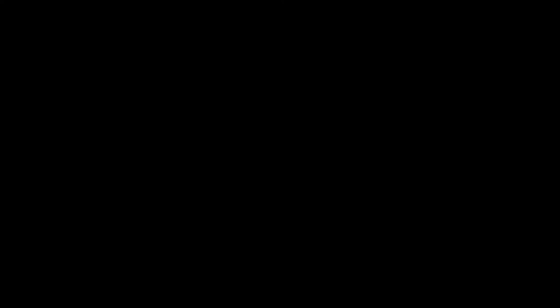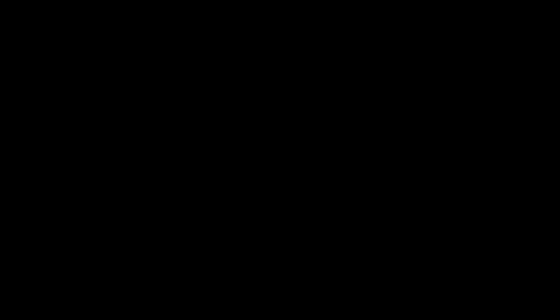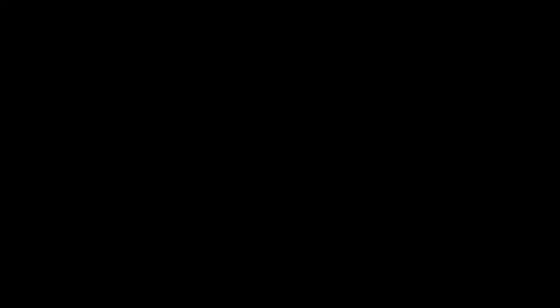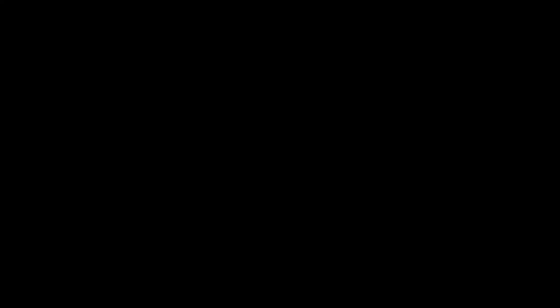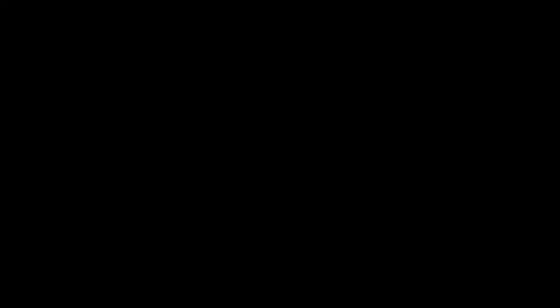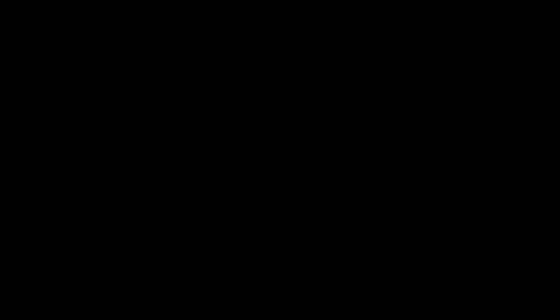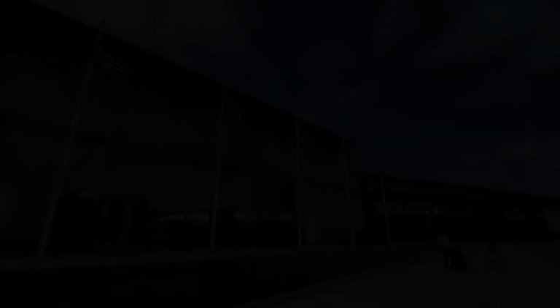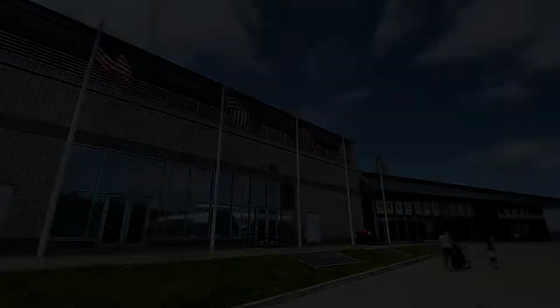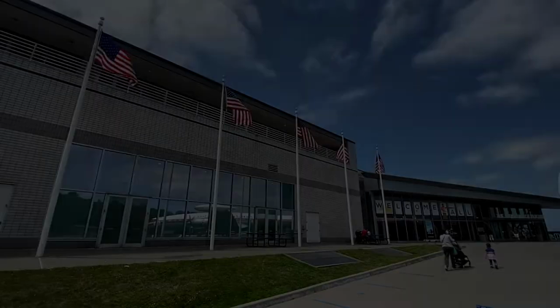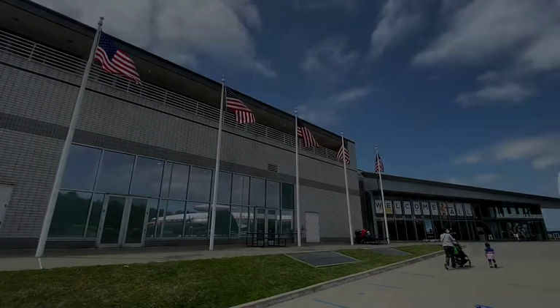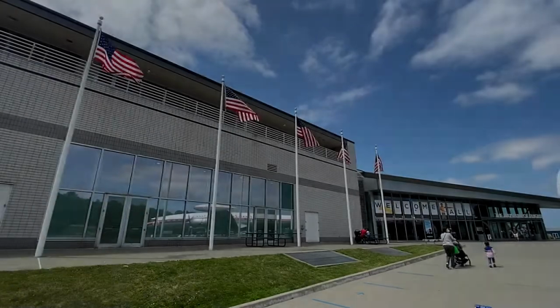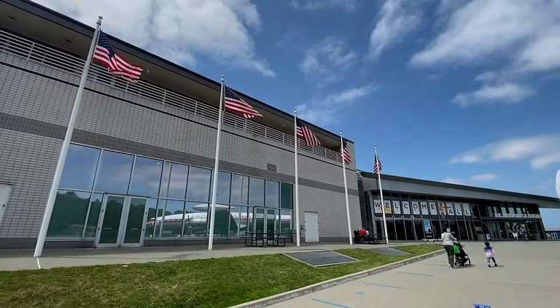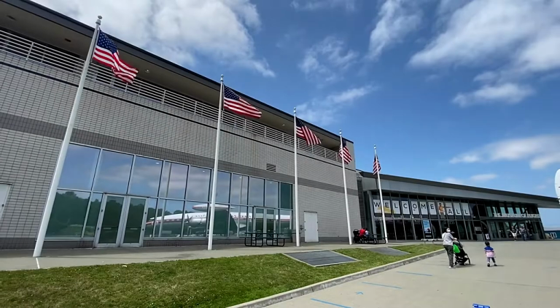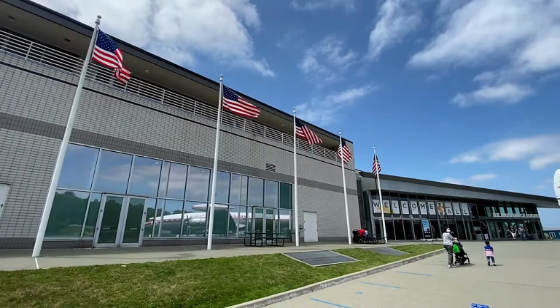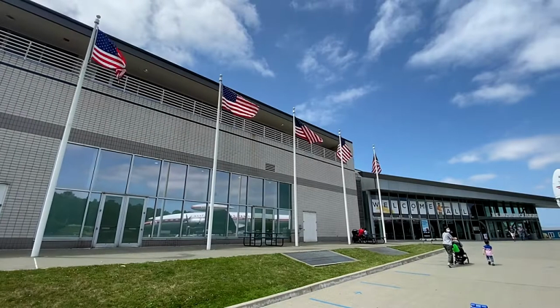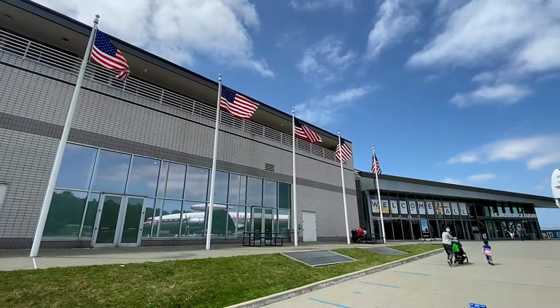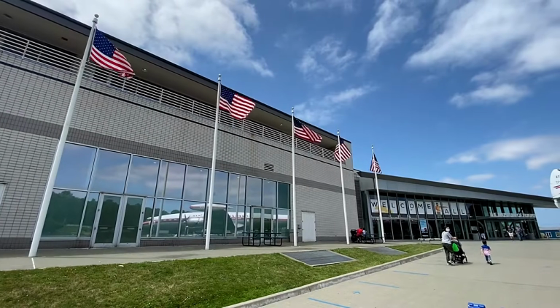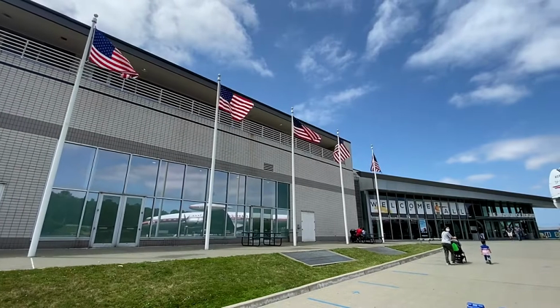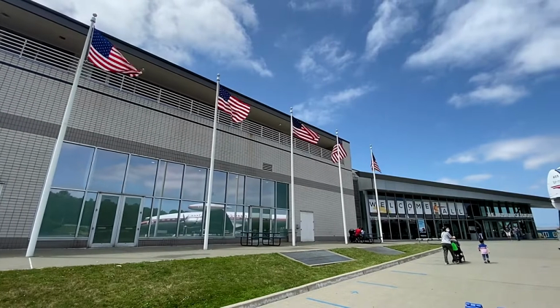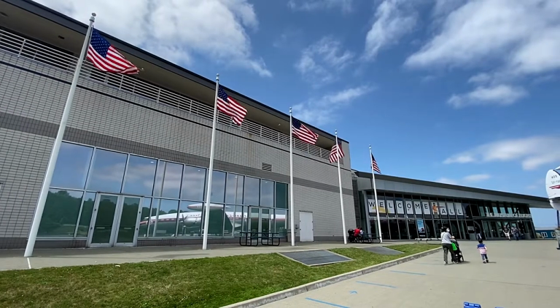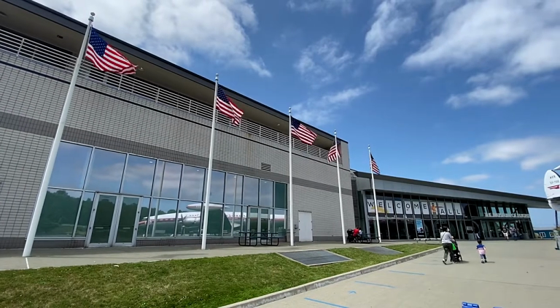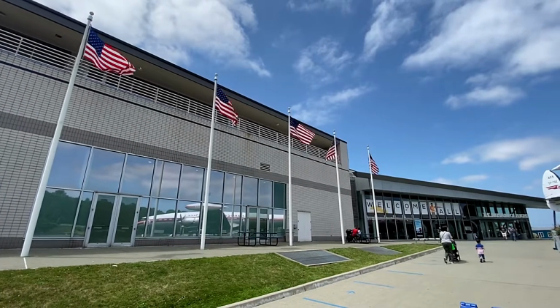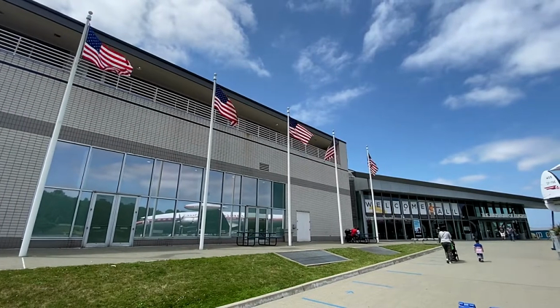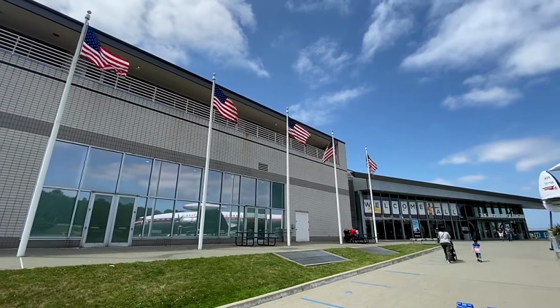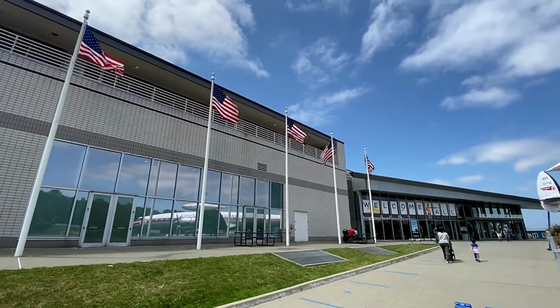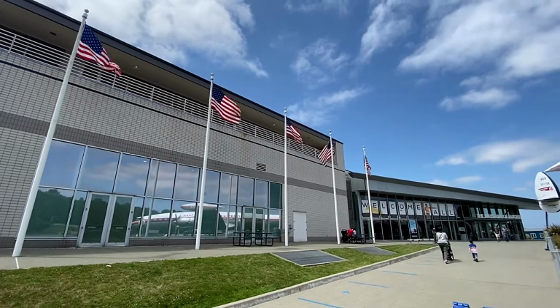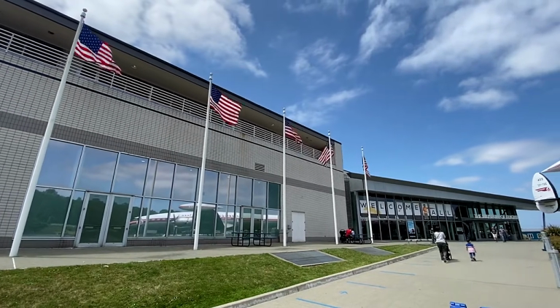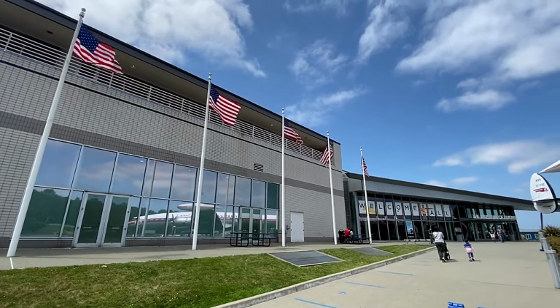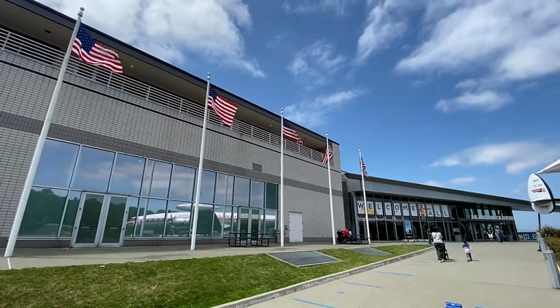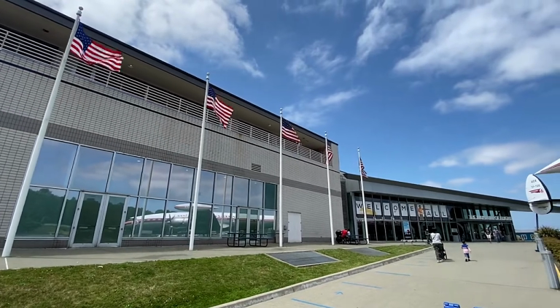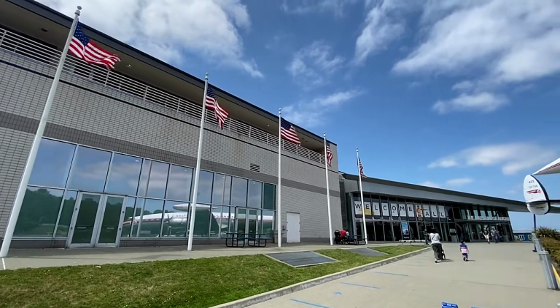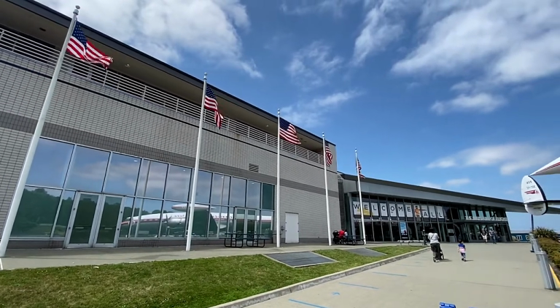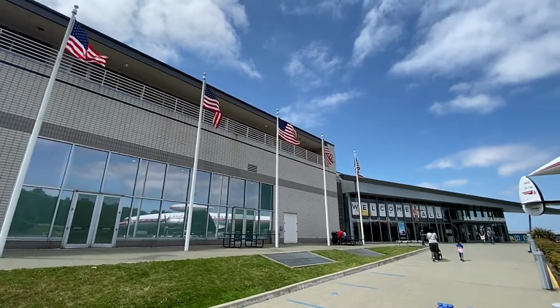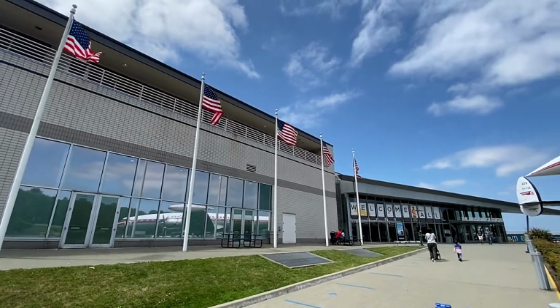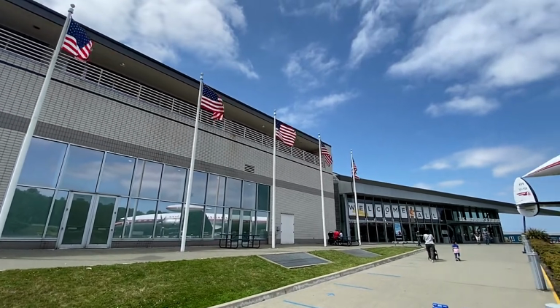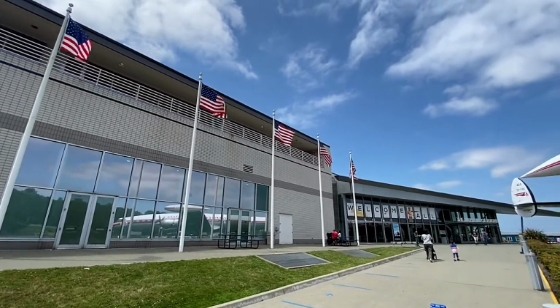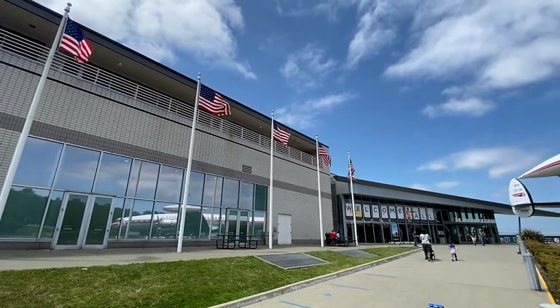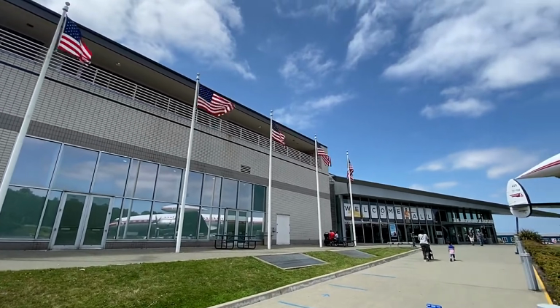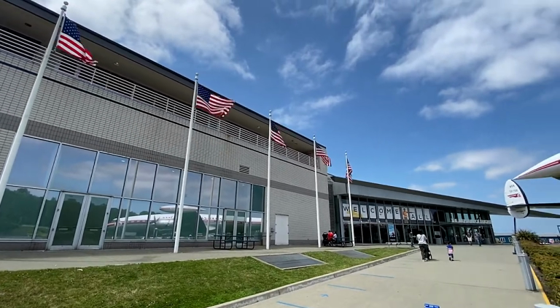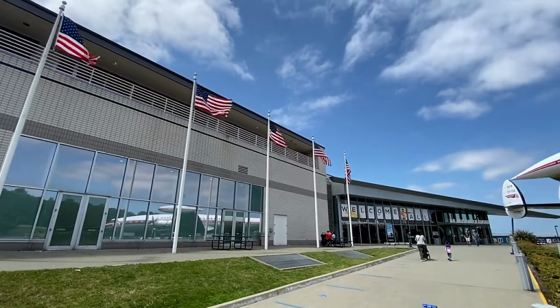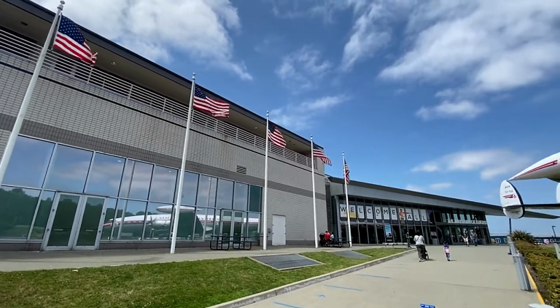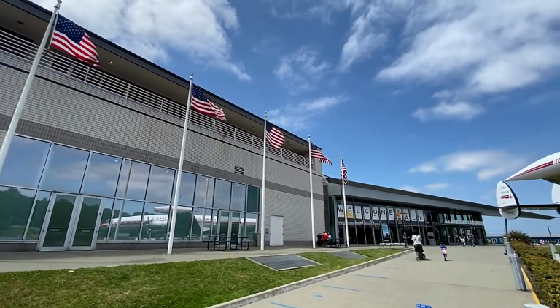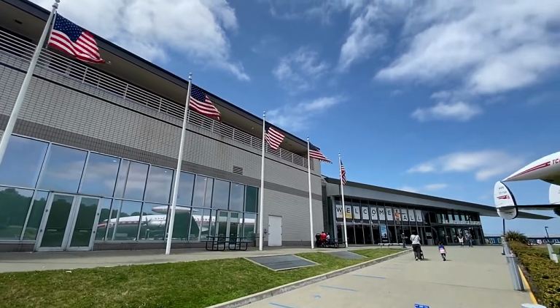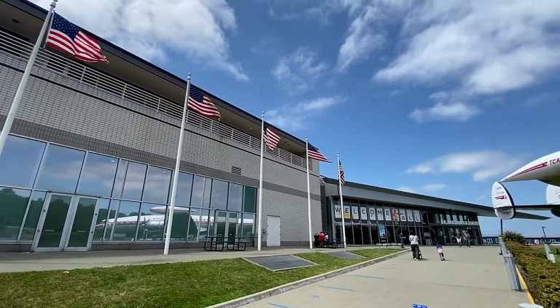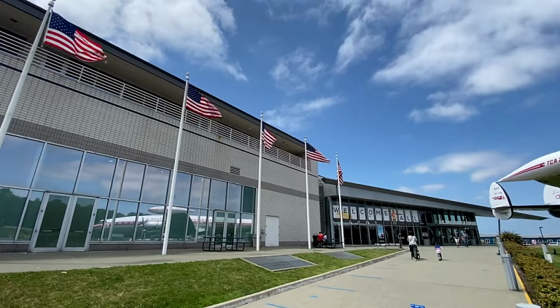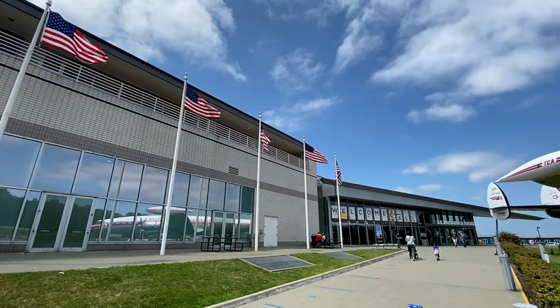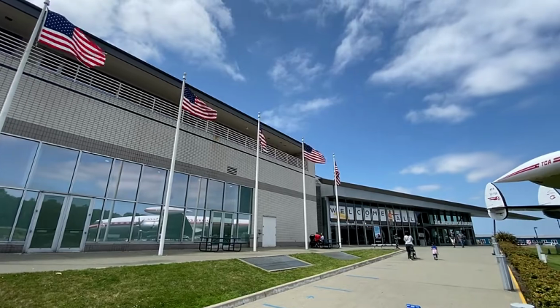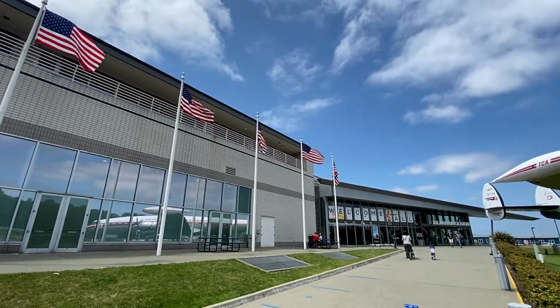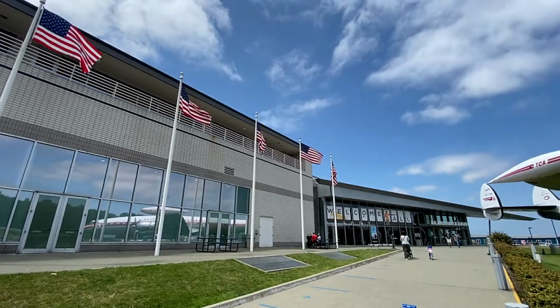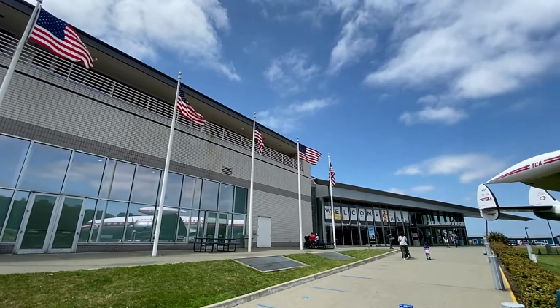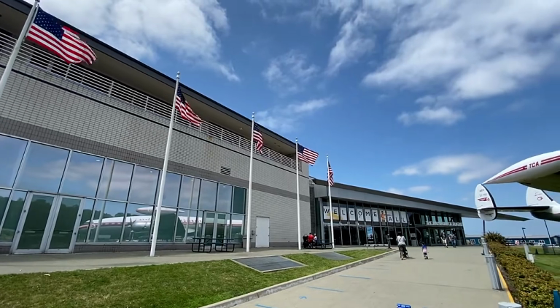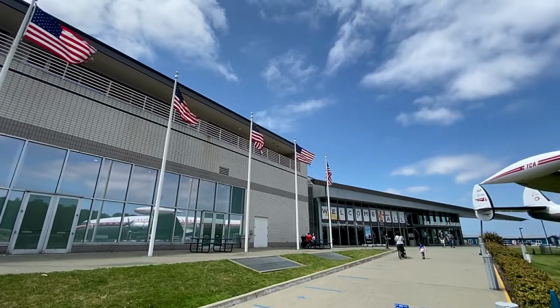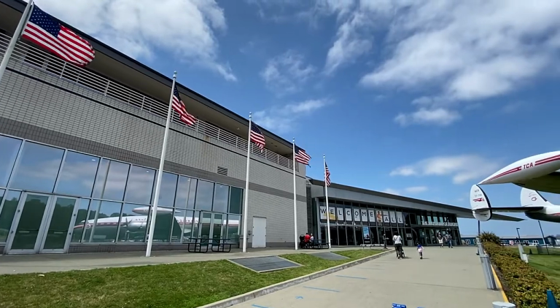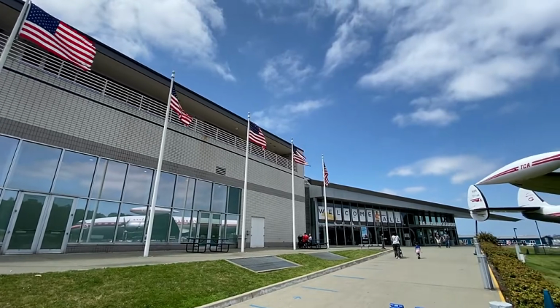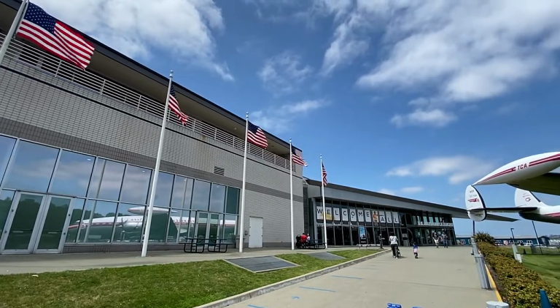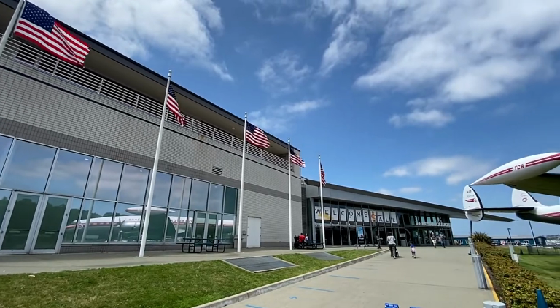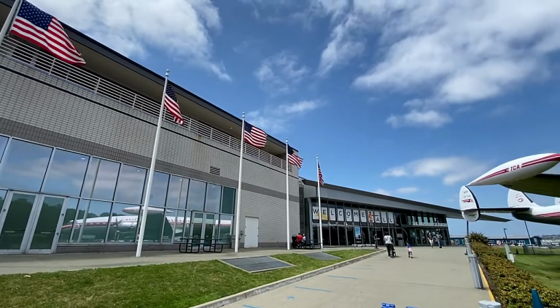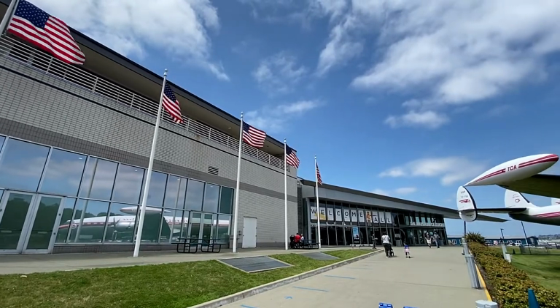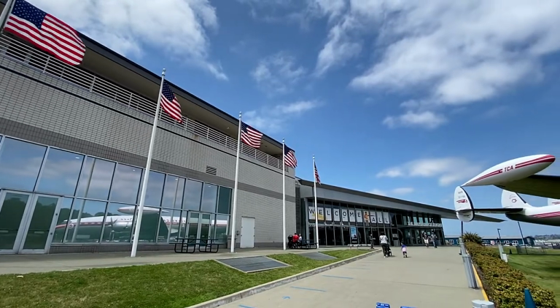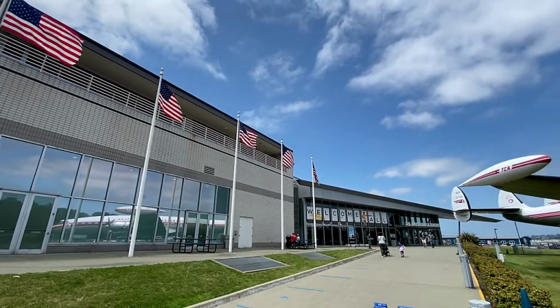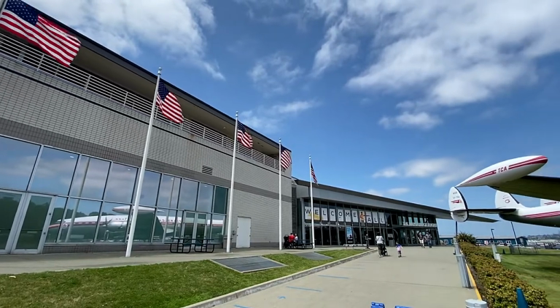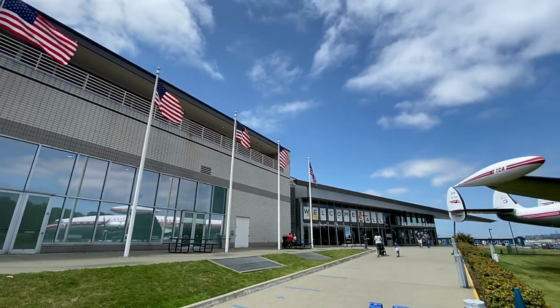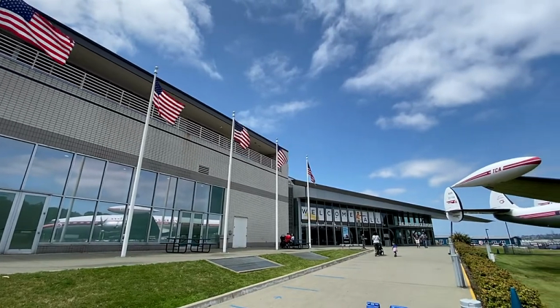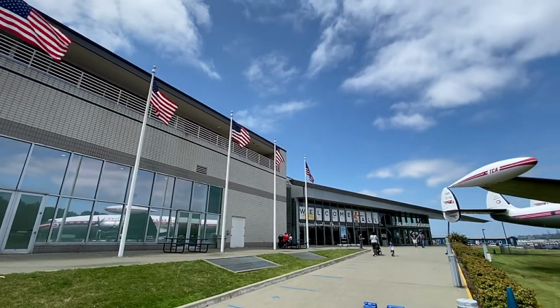Hello everyone, Marsh W13 here, and I invite you to join me on a tour of the Museum of Flight in Seattle, Washington.